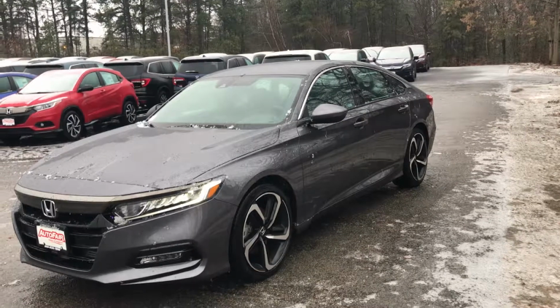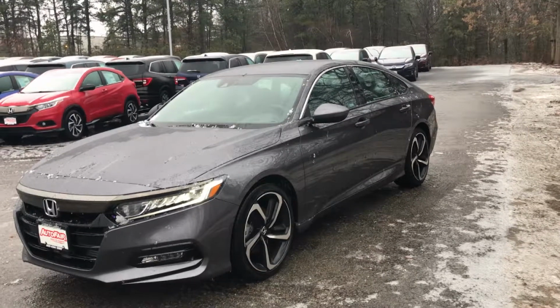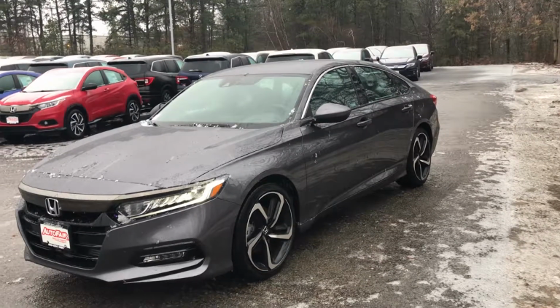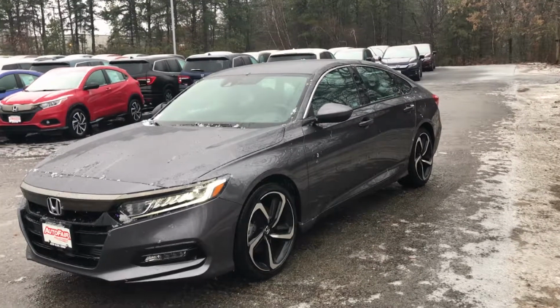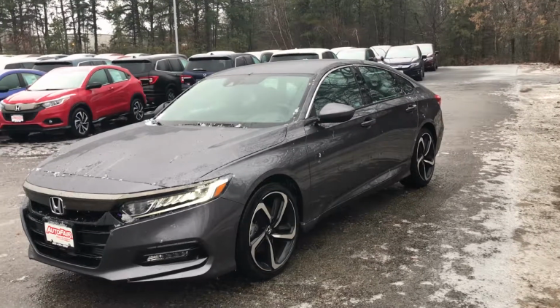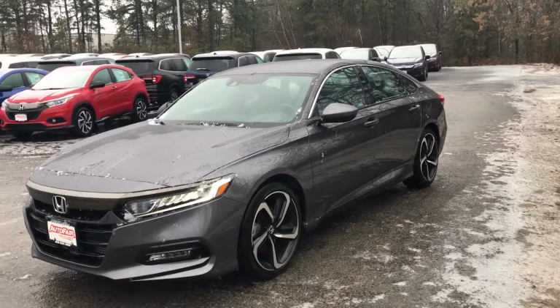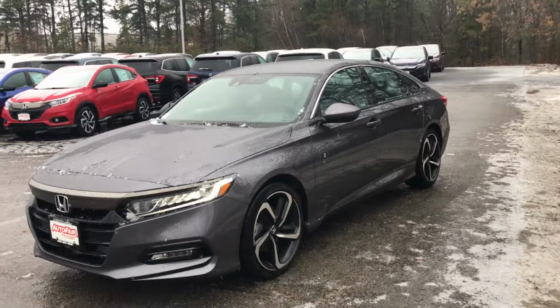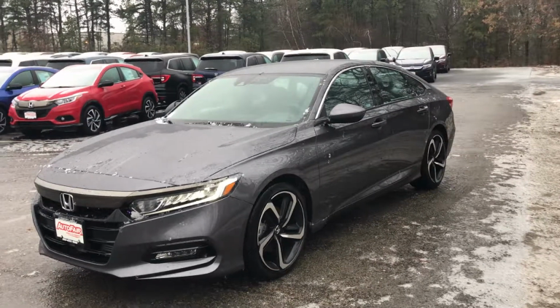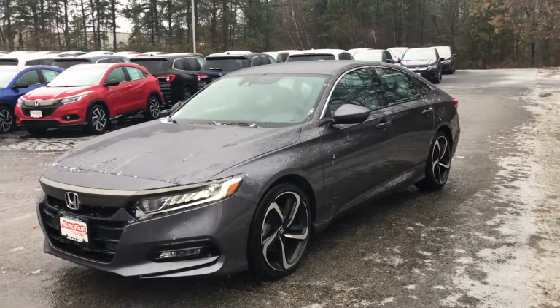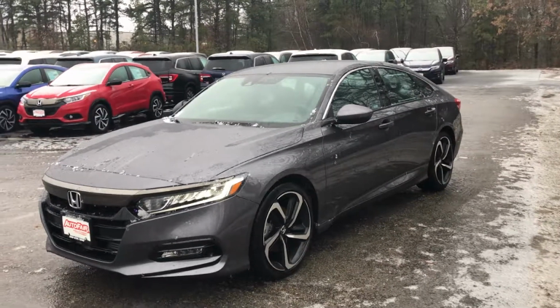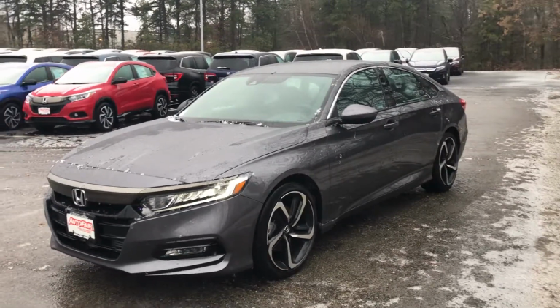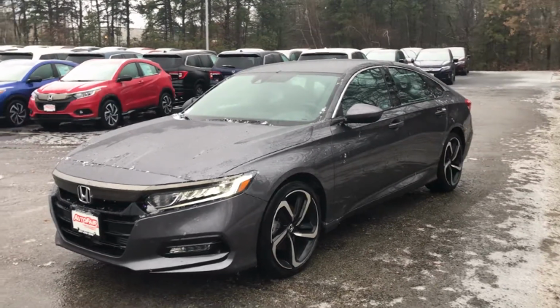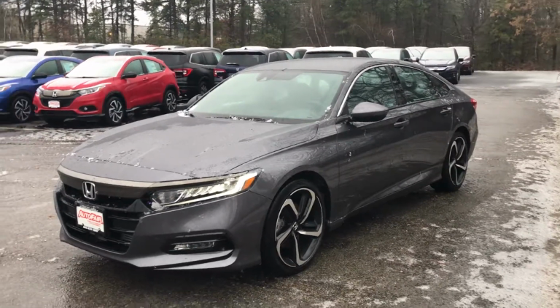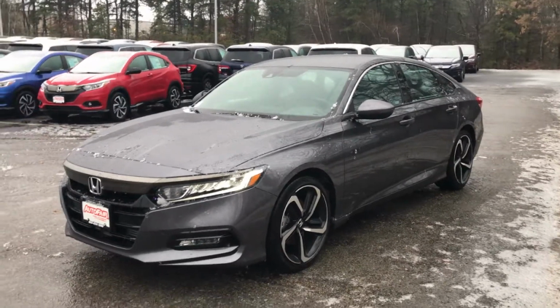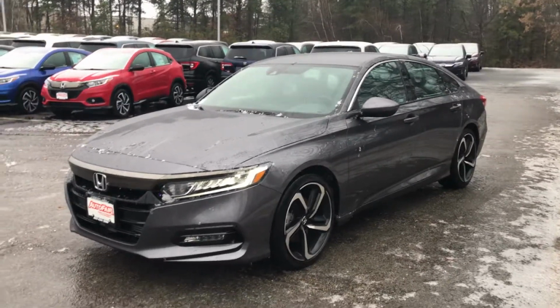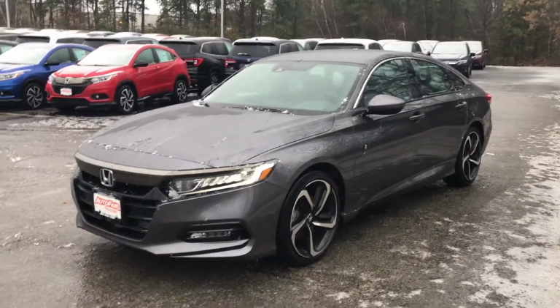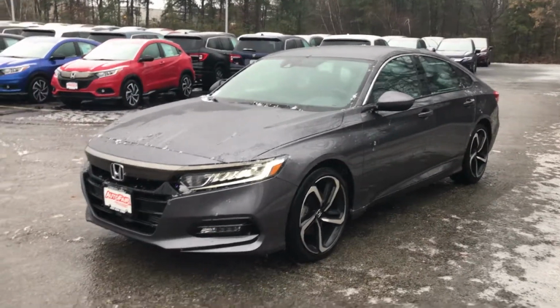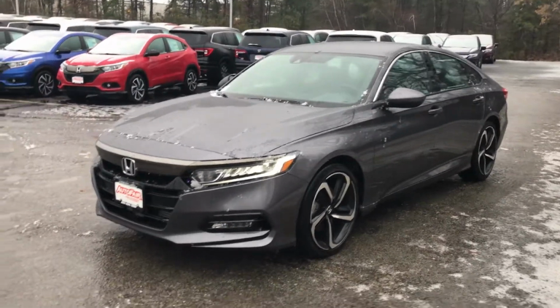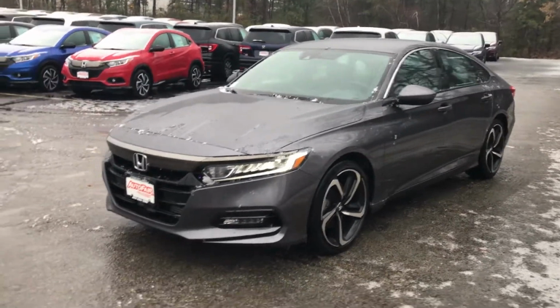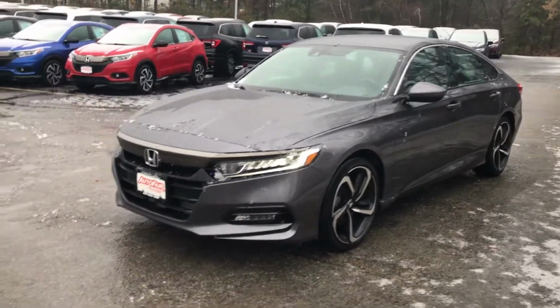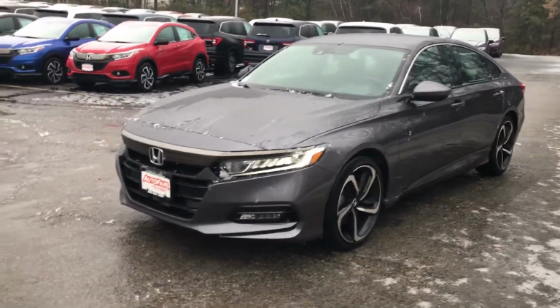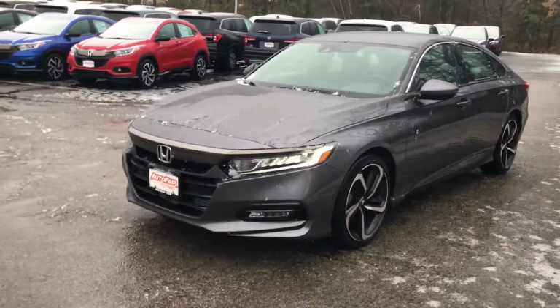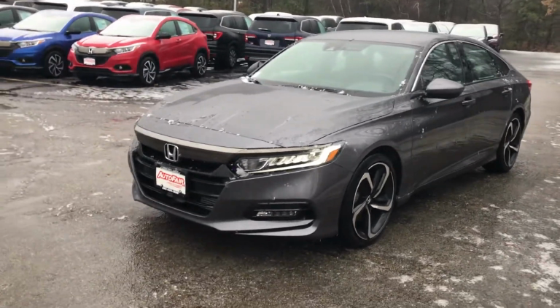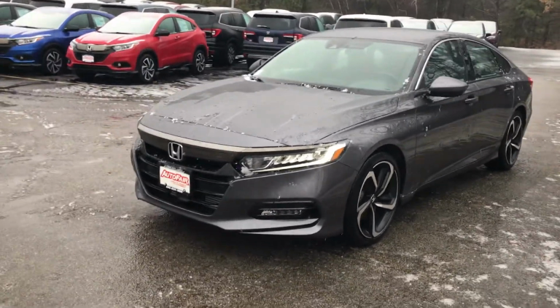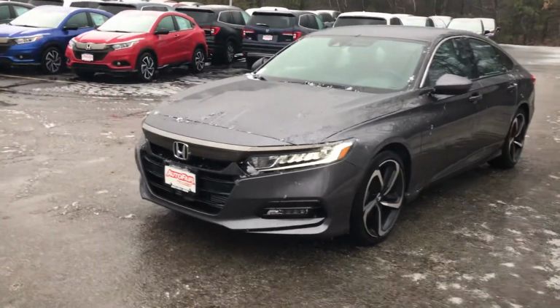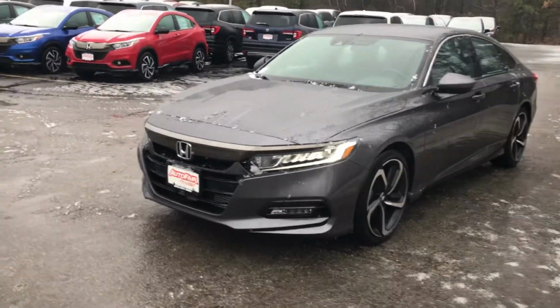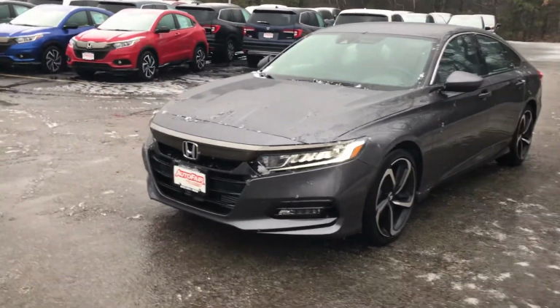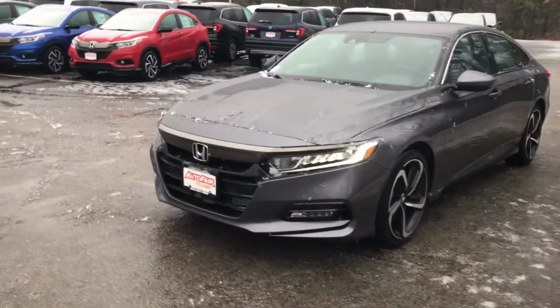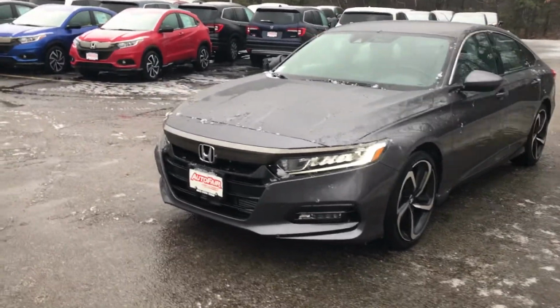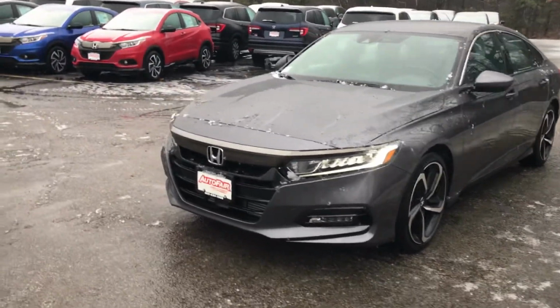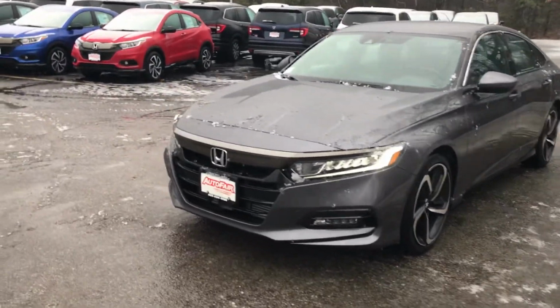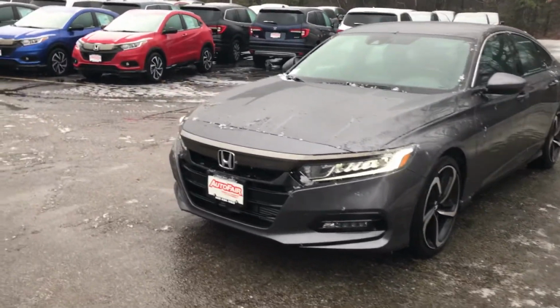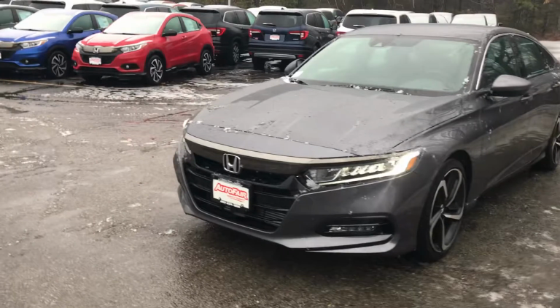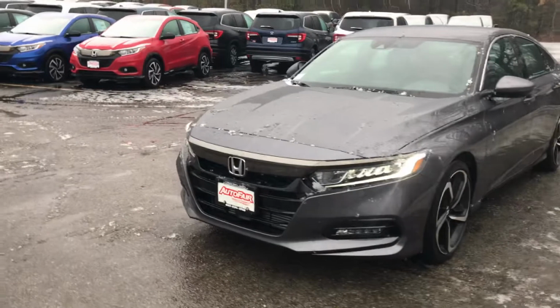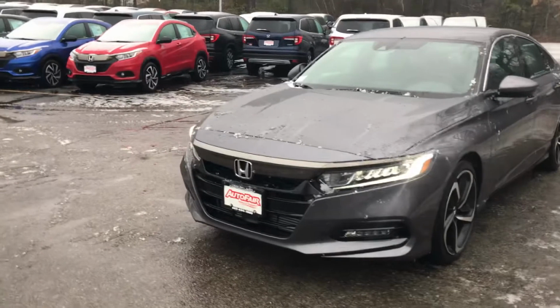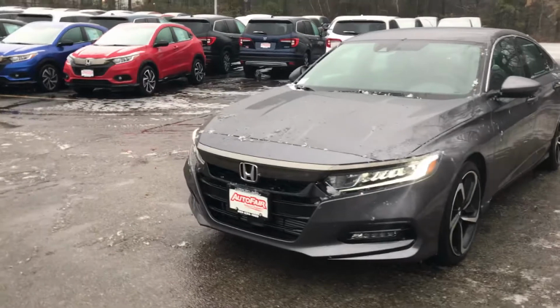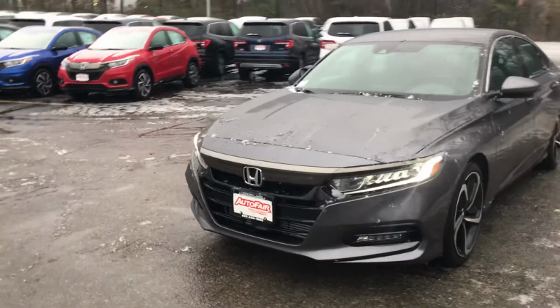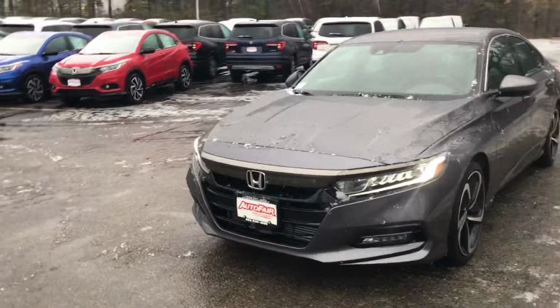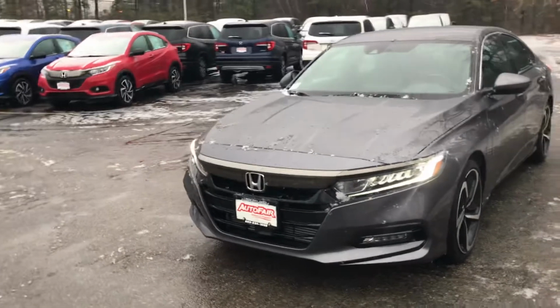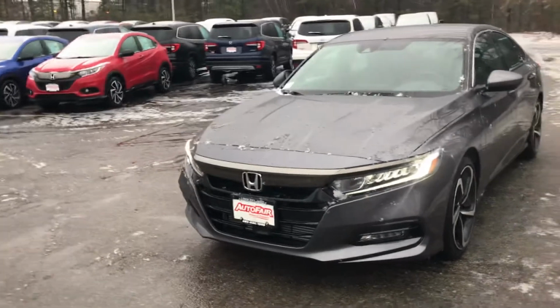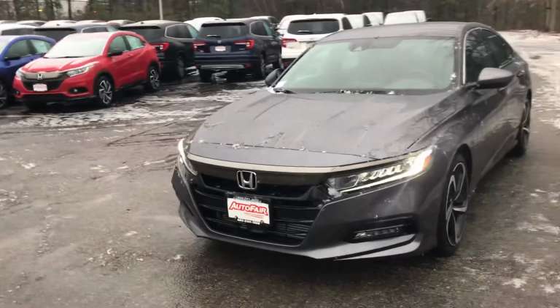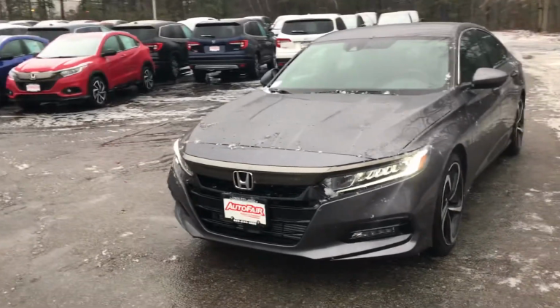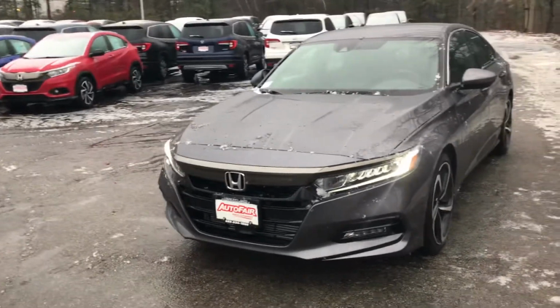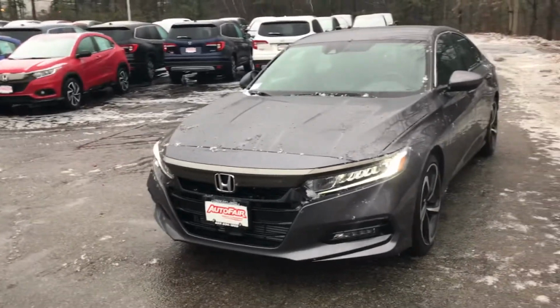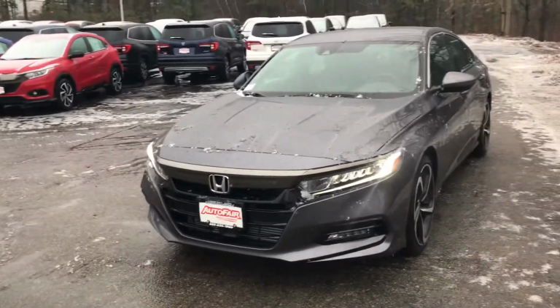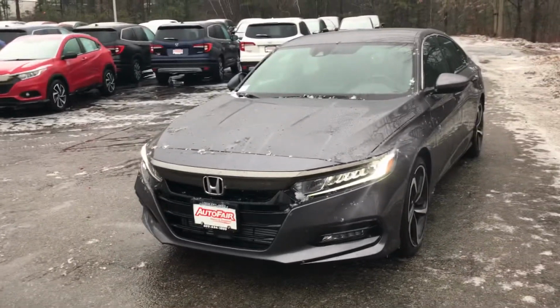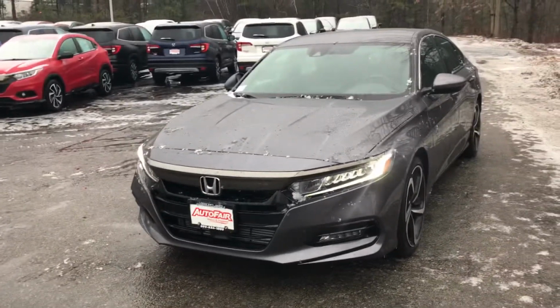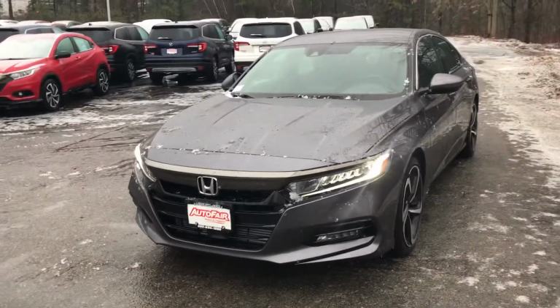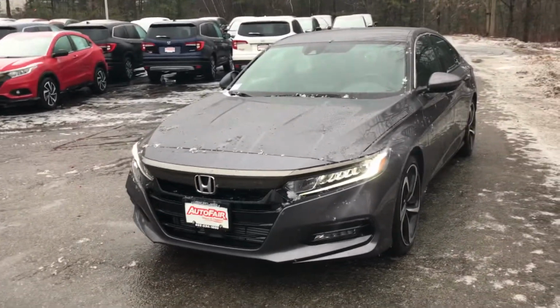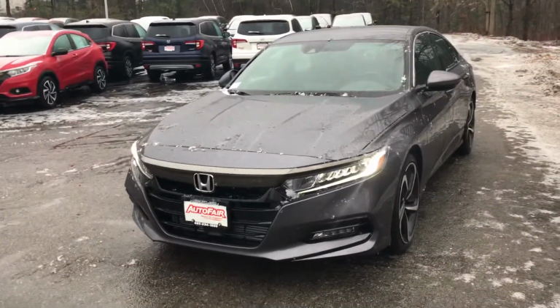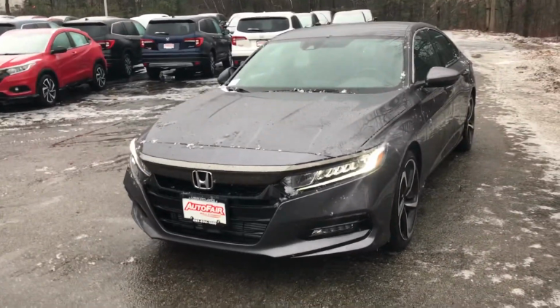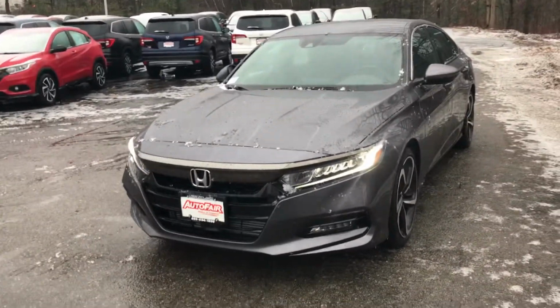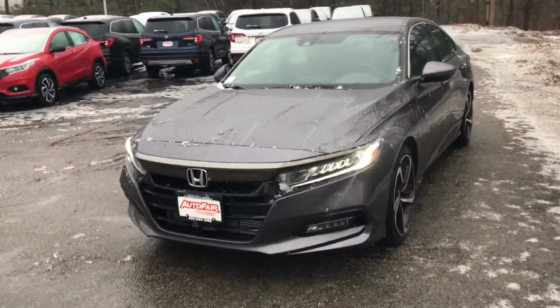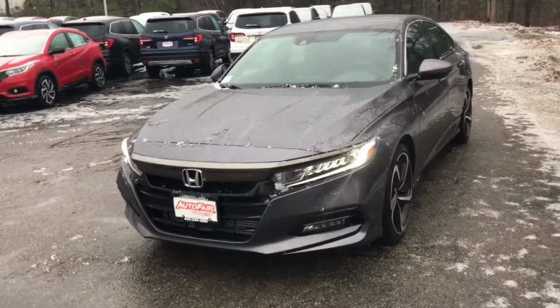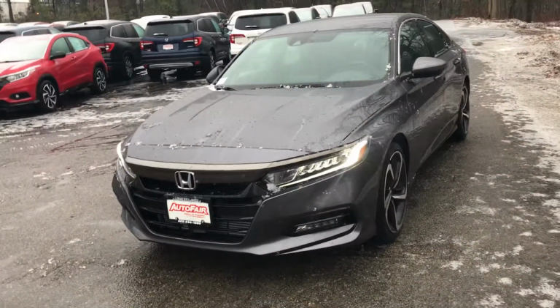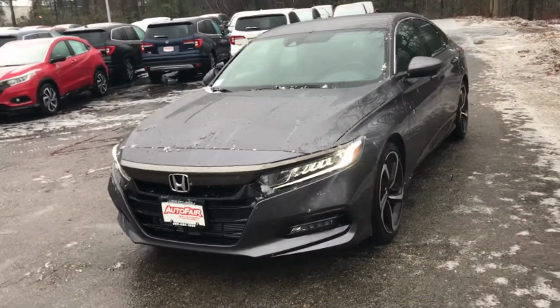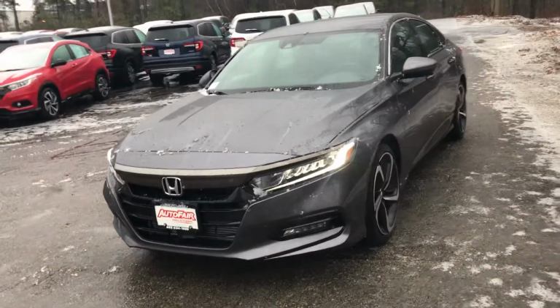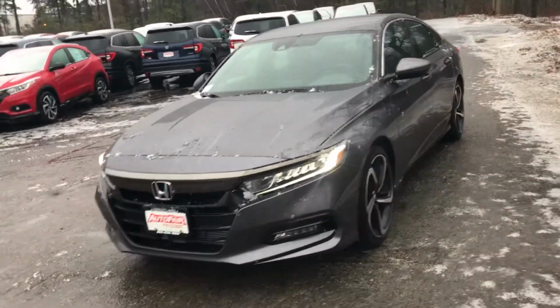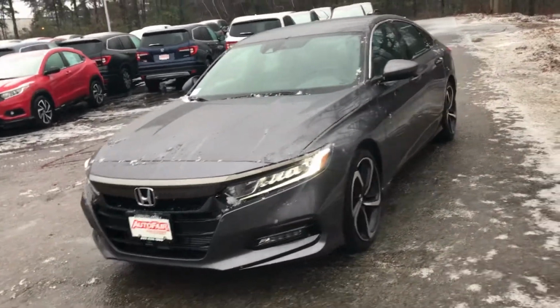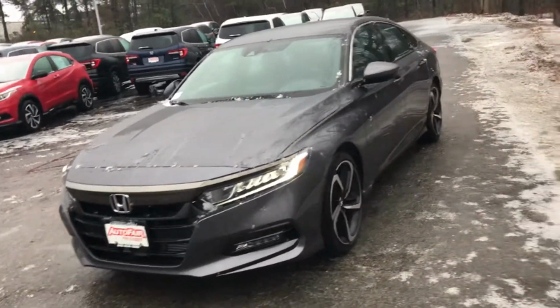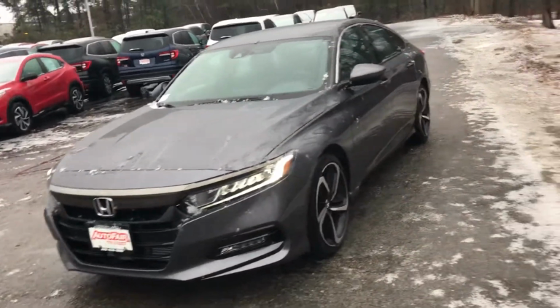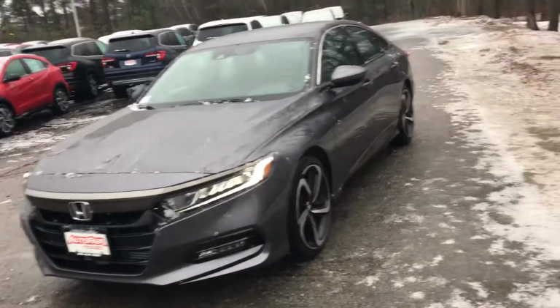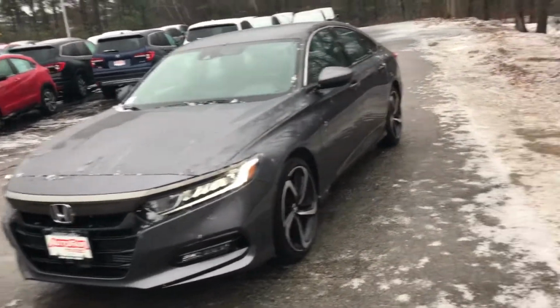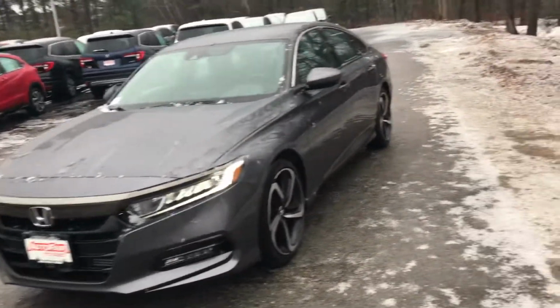Hey Robert, this is Scott Duguay with AutoFair Honda. Alex and I just want to take one minute of your time to show you this 2018 Honda Accord.